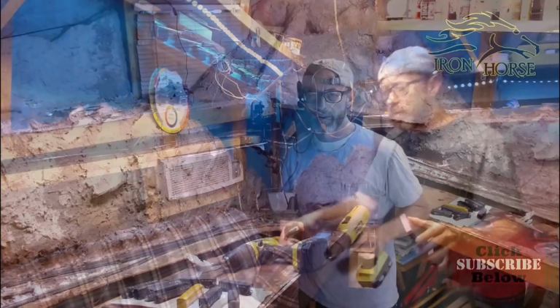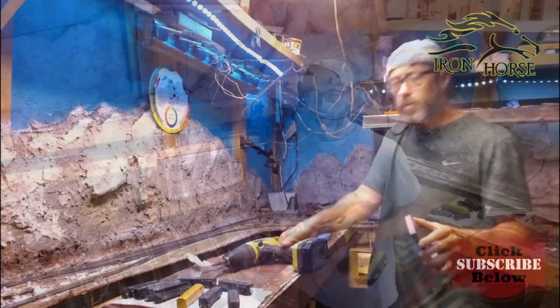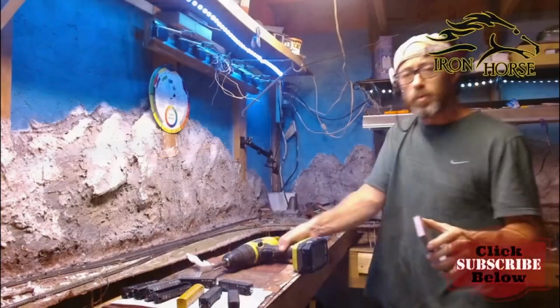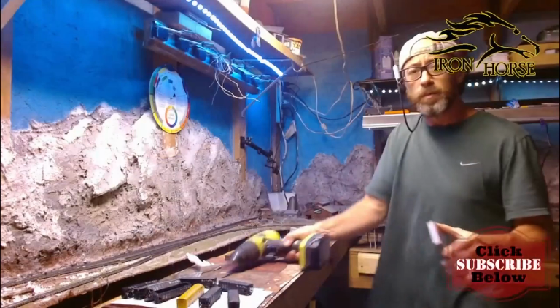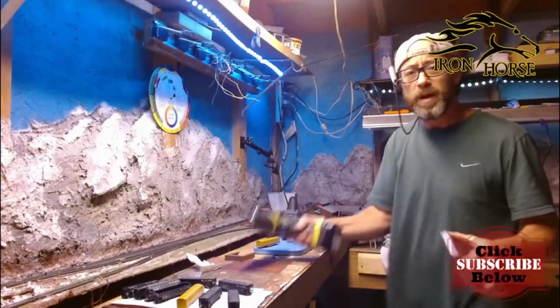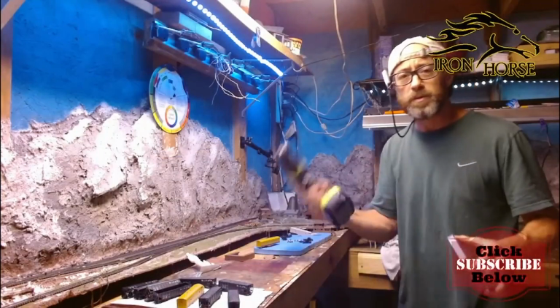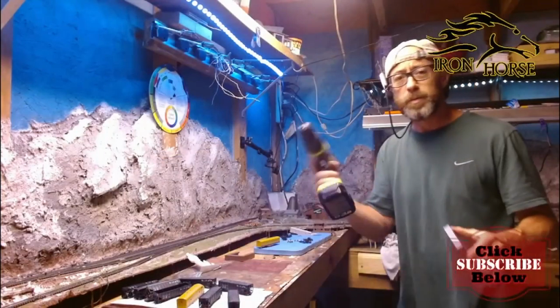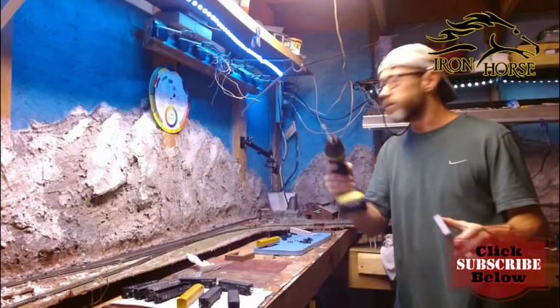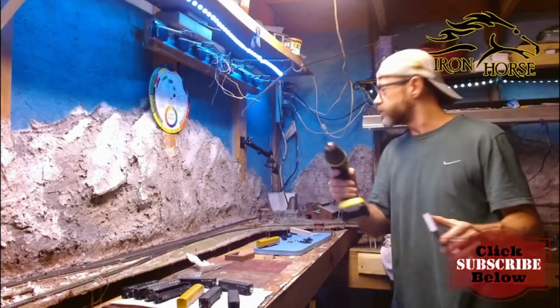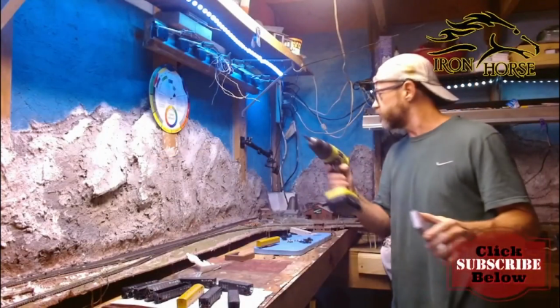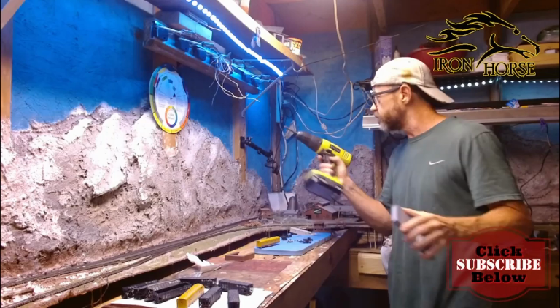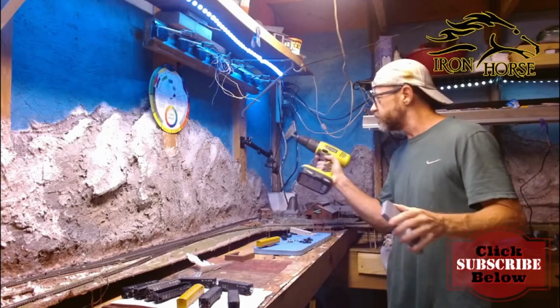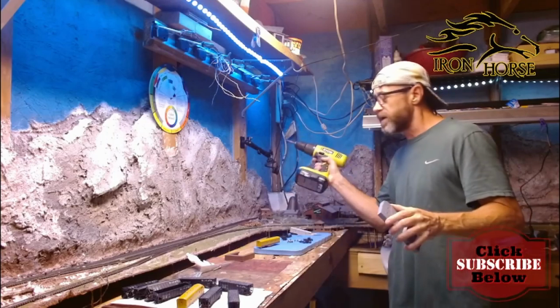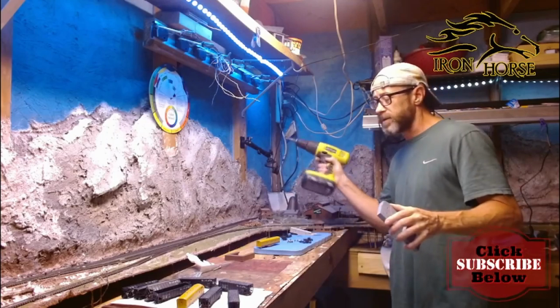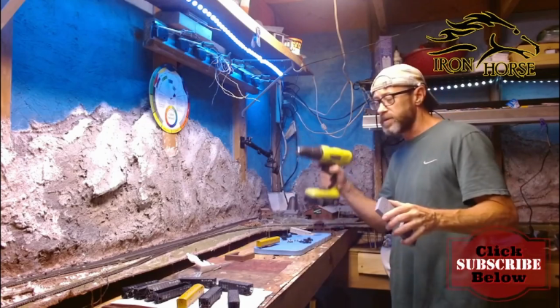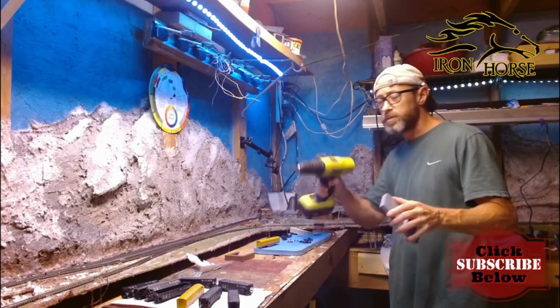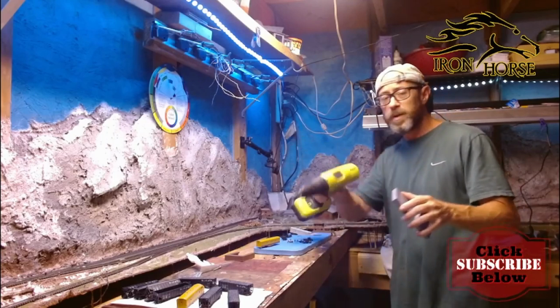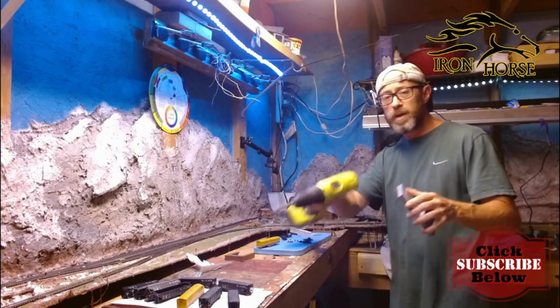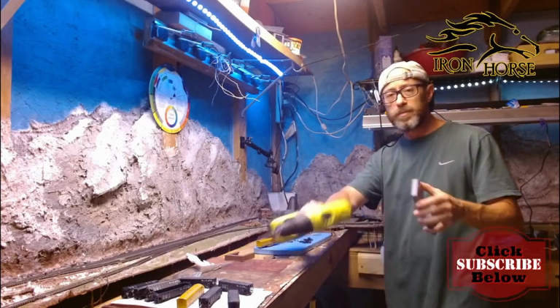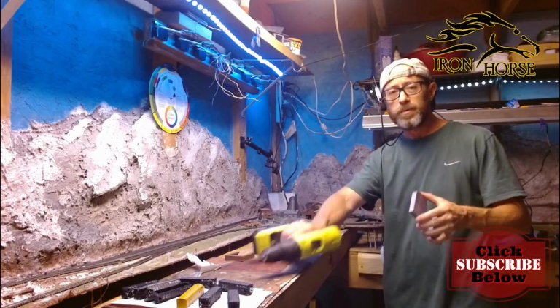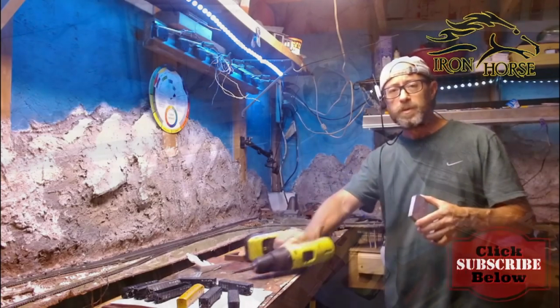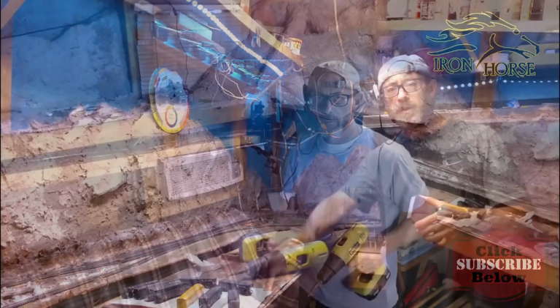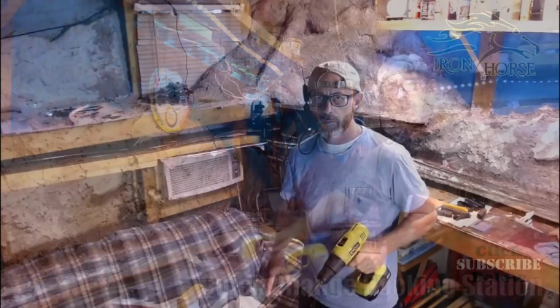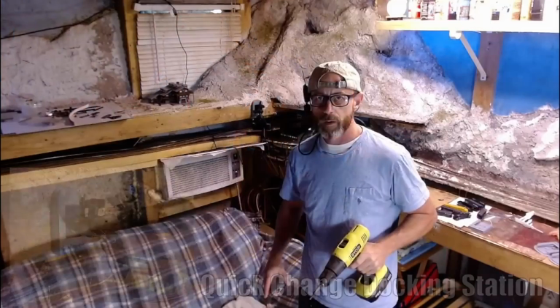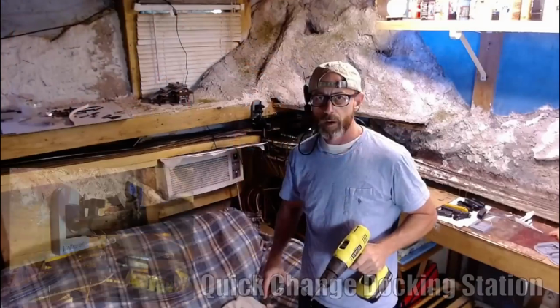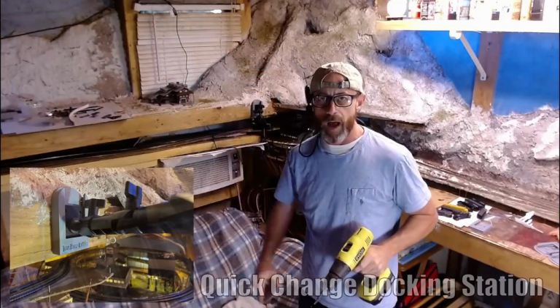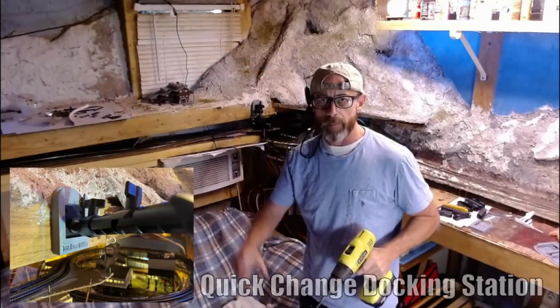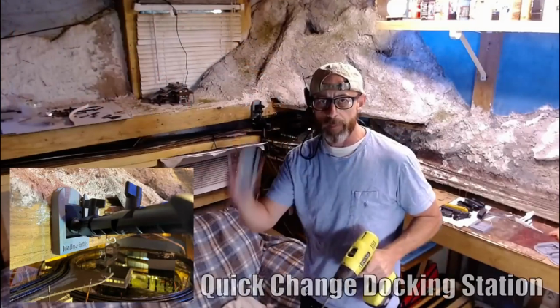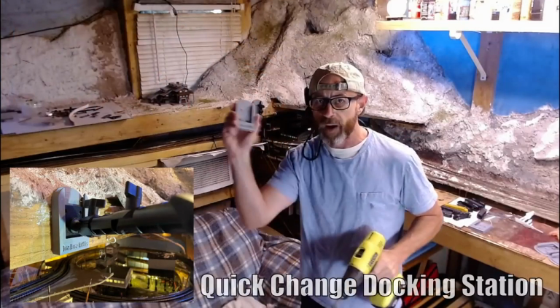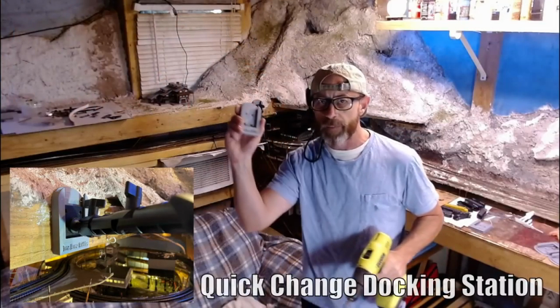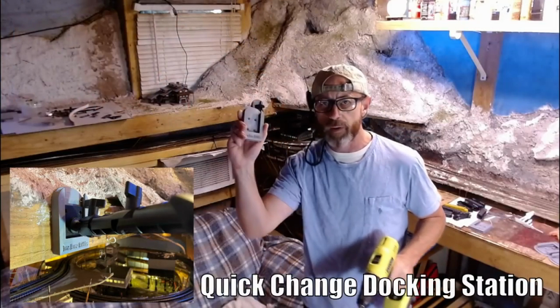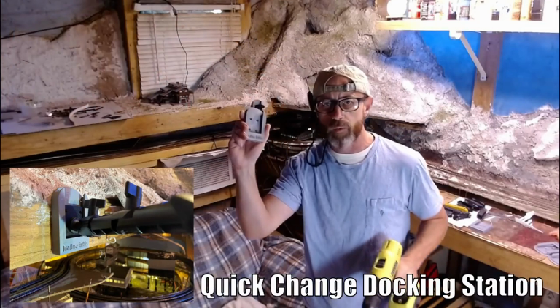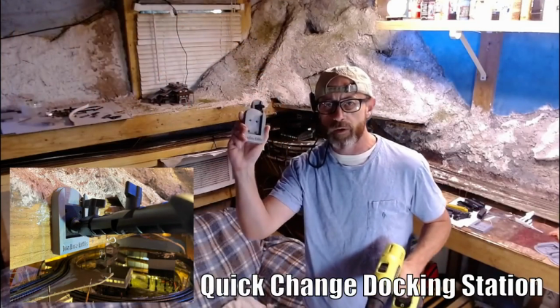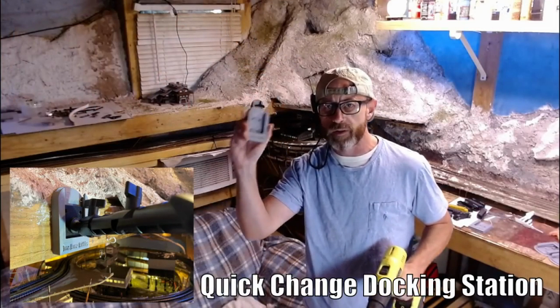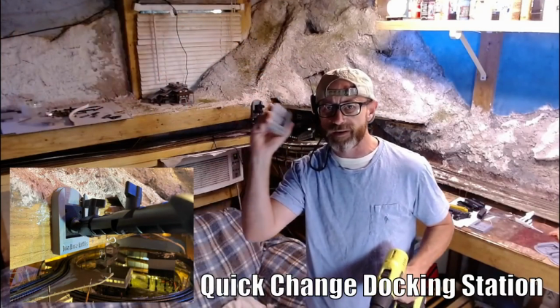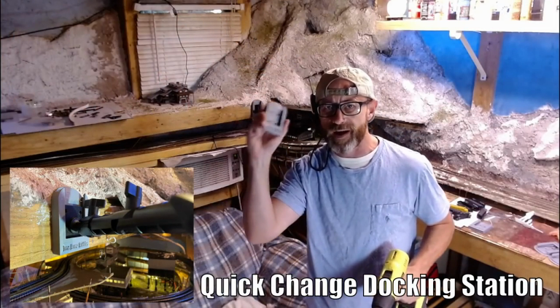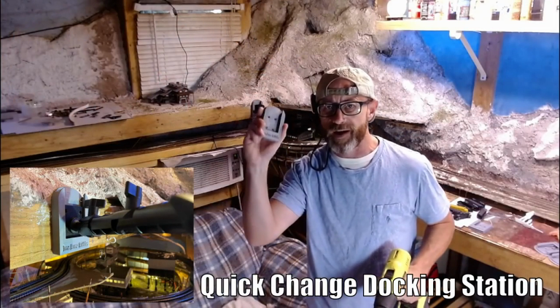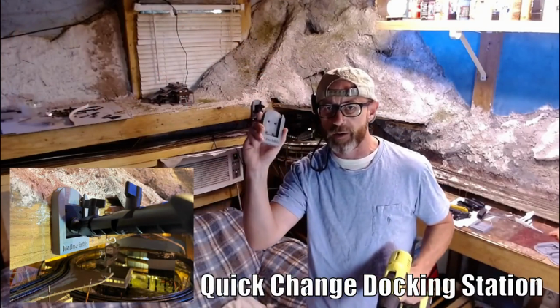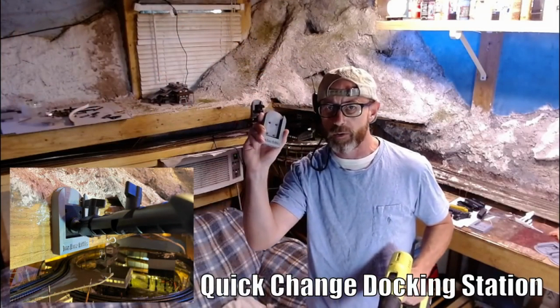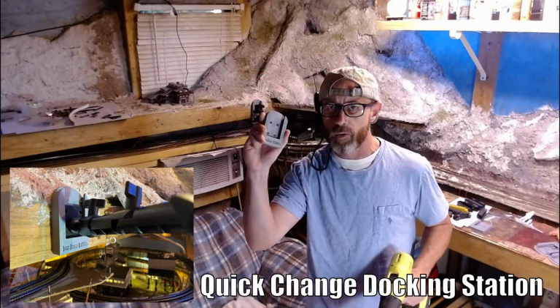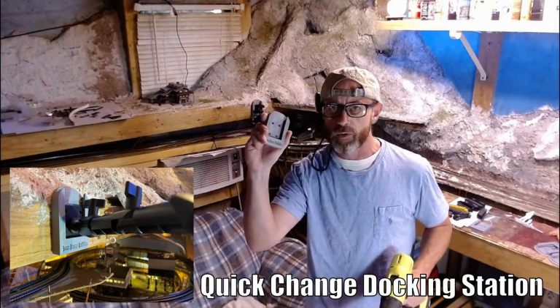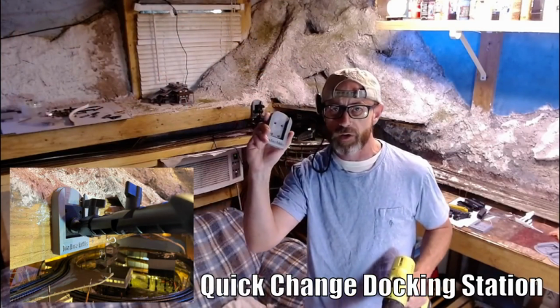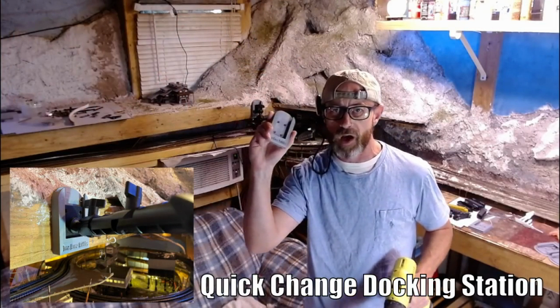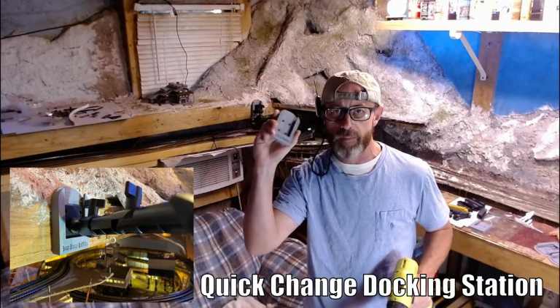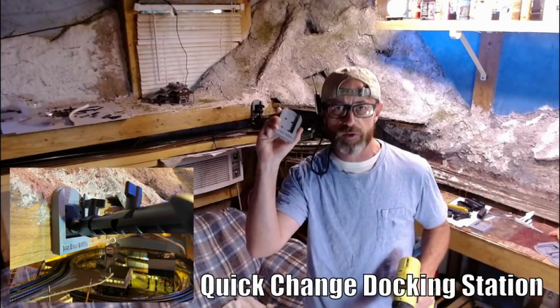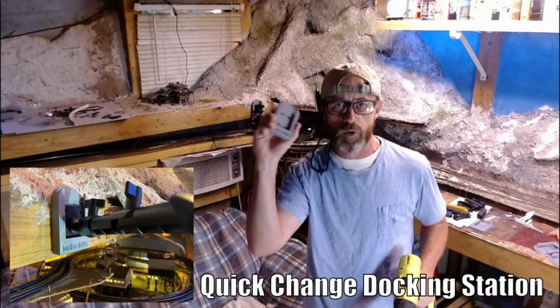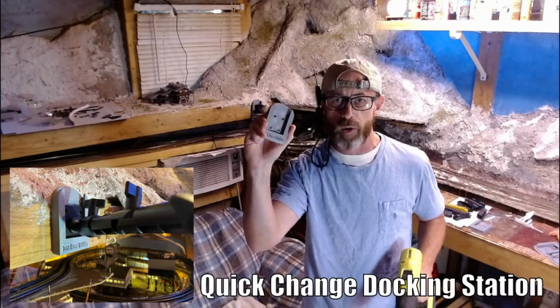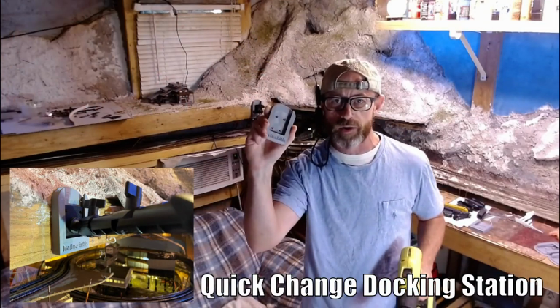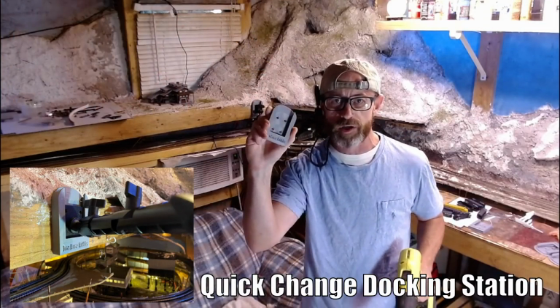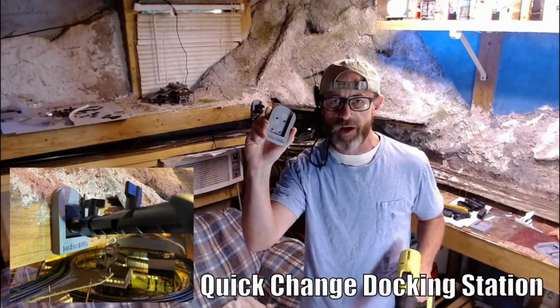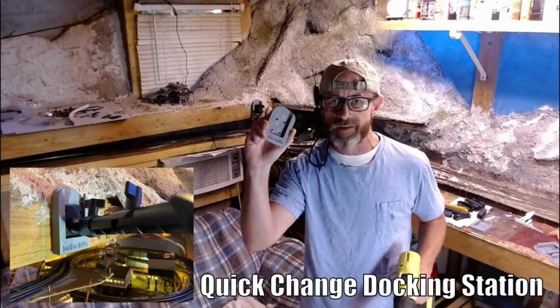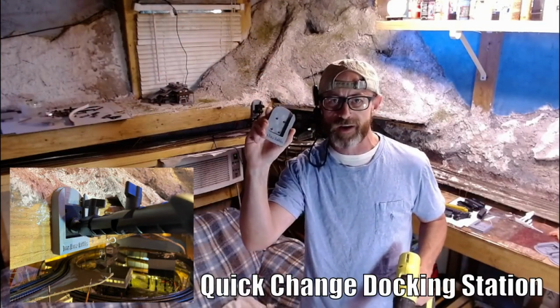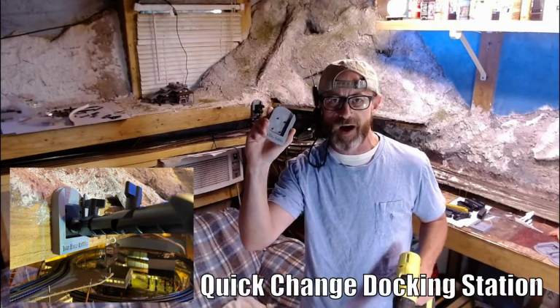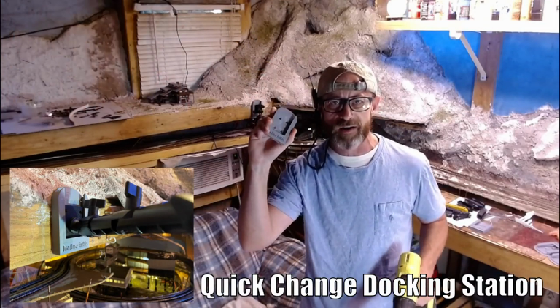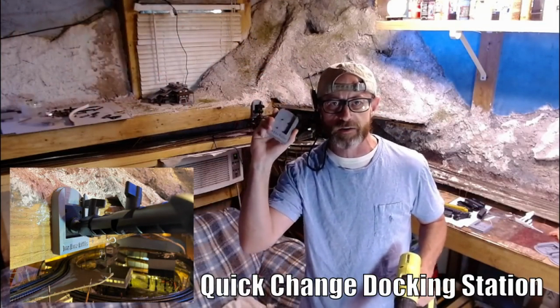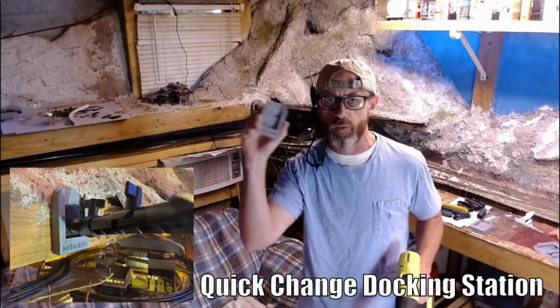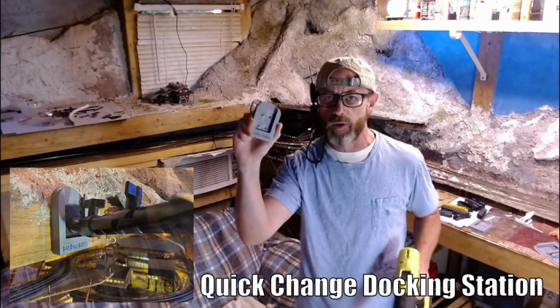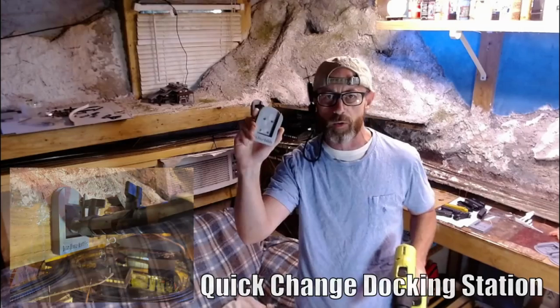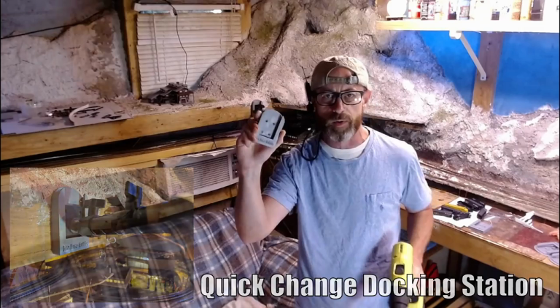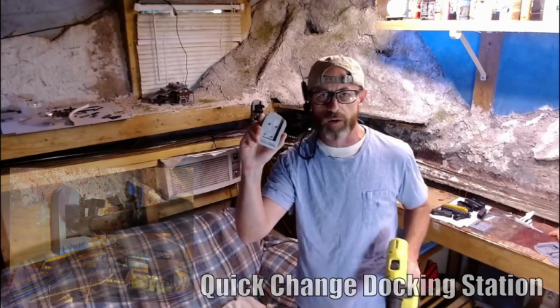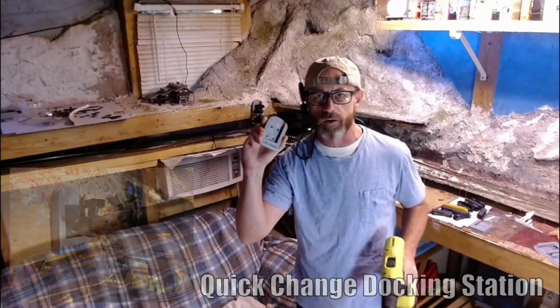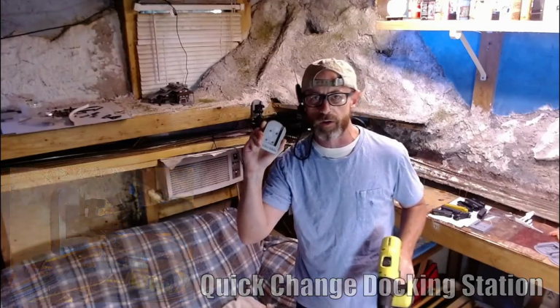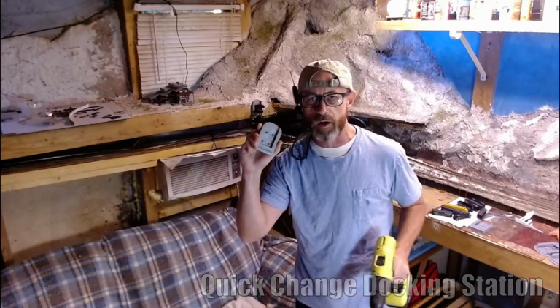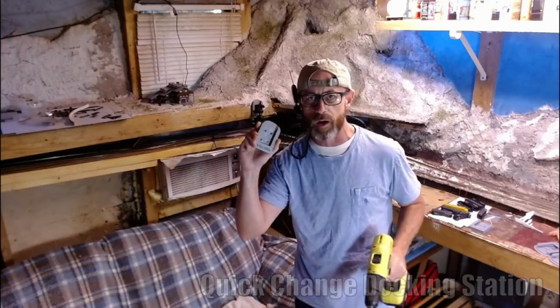We're about to pull the screws out of this bad boy. I'm going to pop in one of these Iron Horse Hobbies quick change docks and we're going to be good to go.